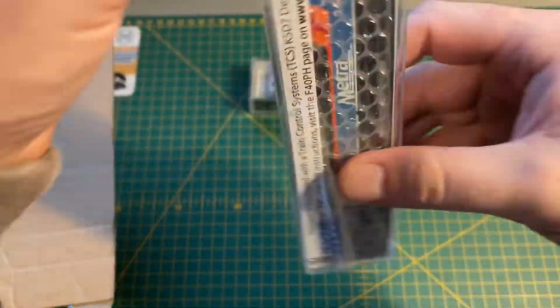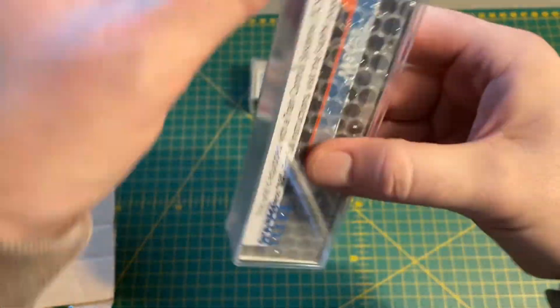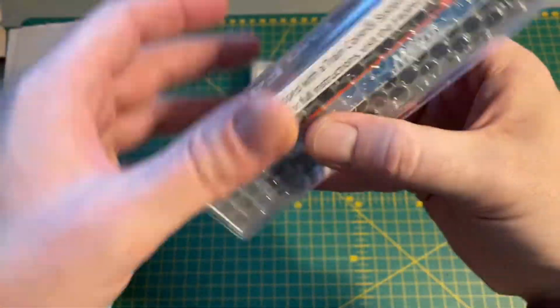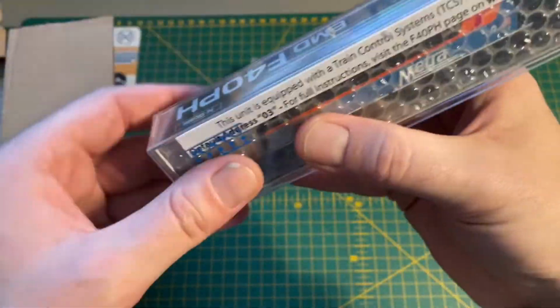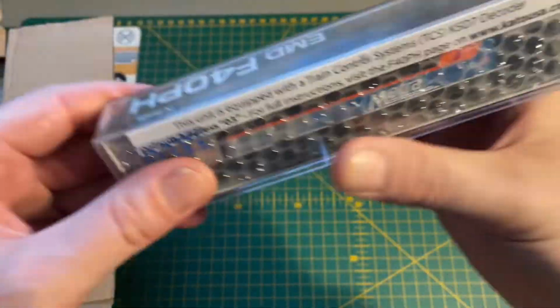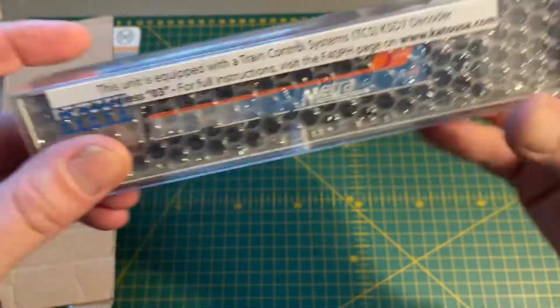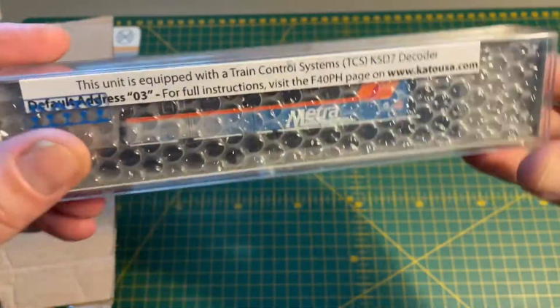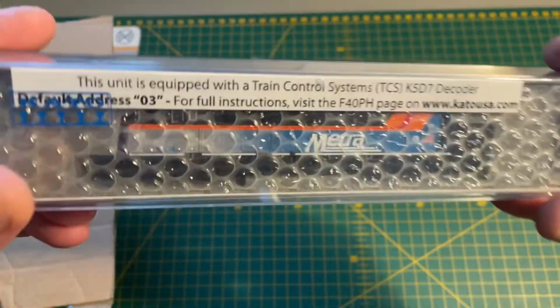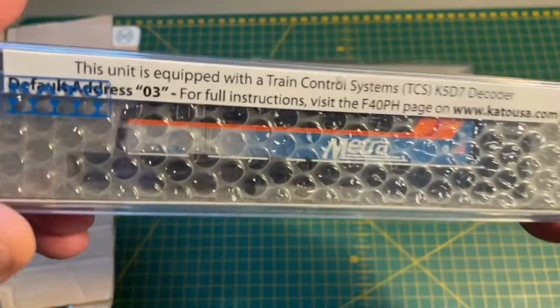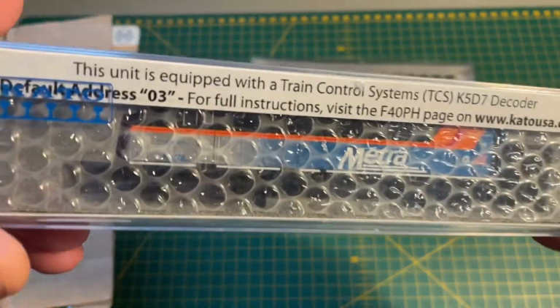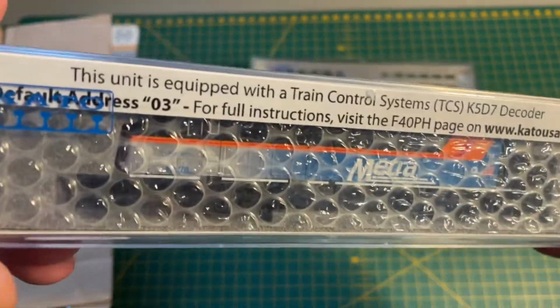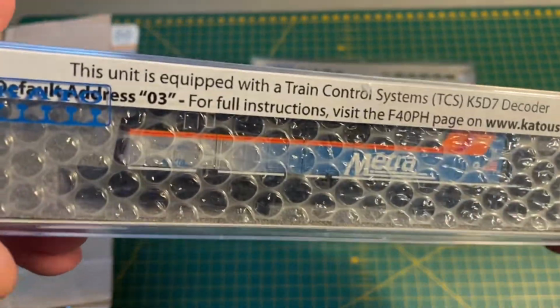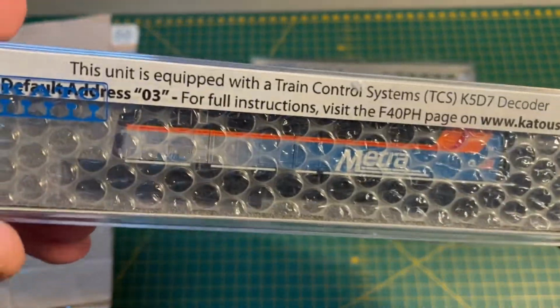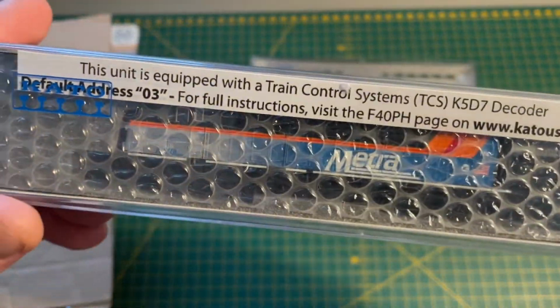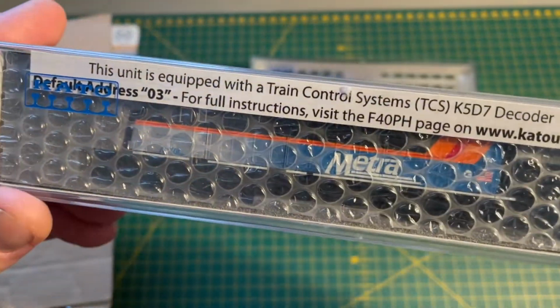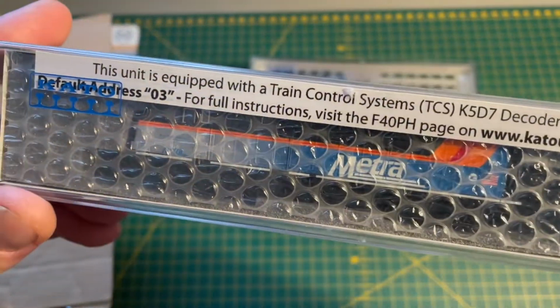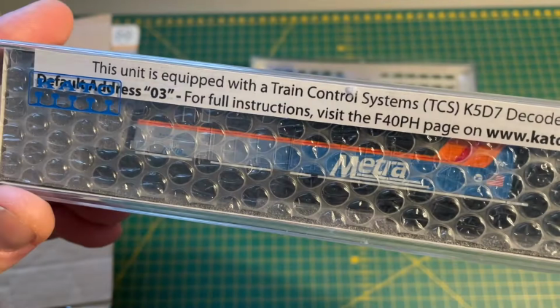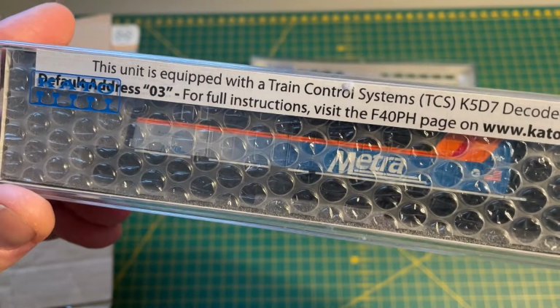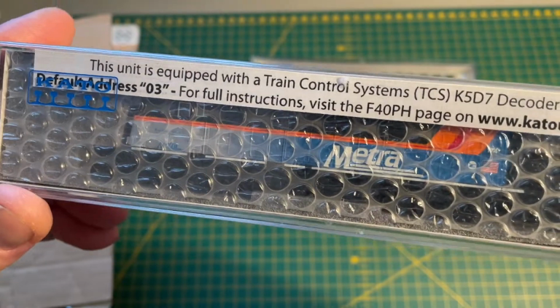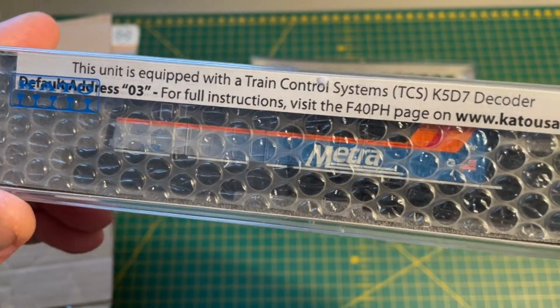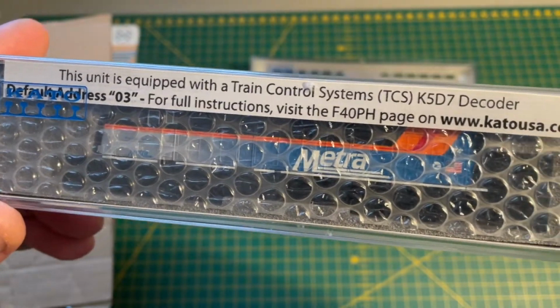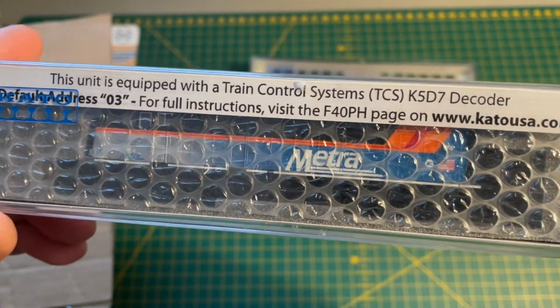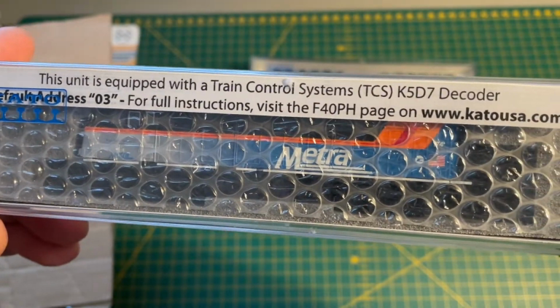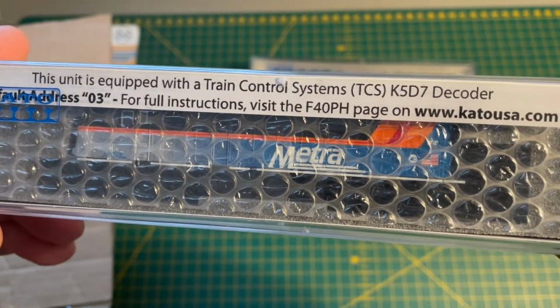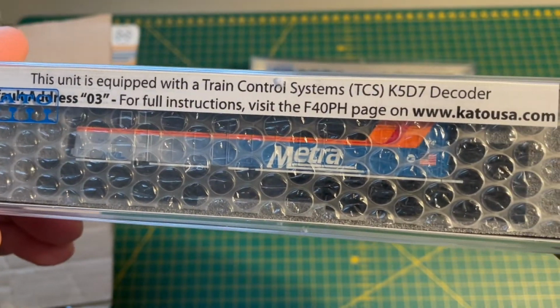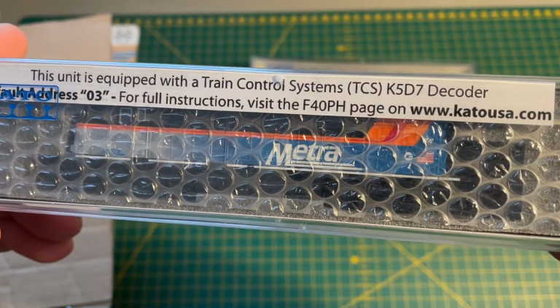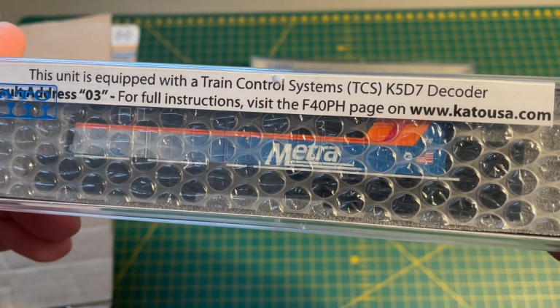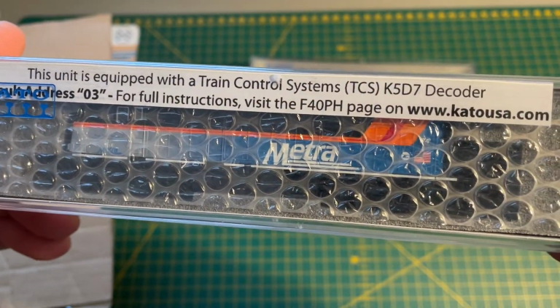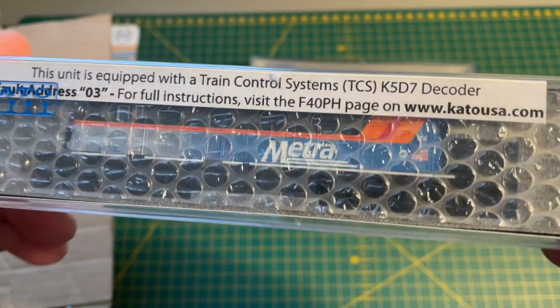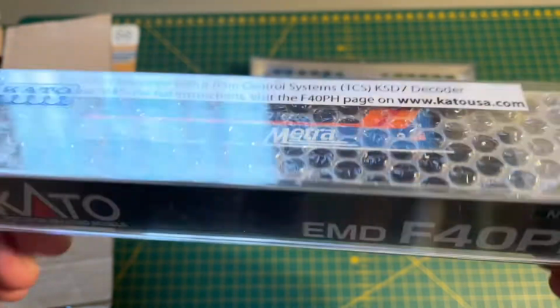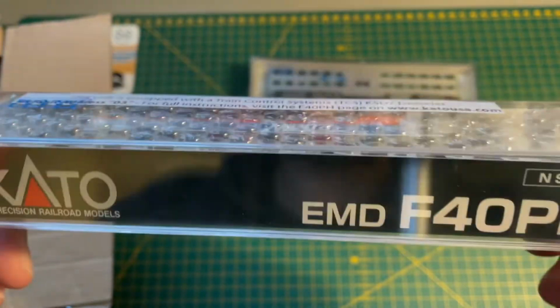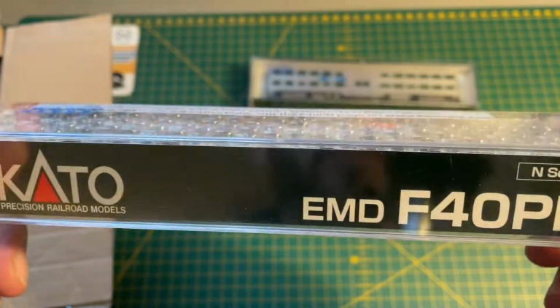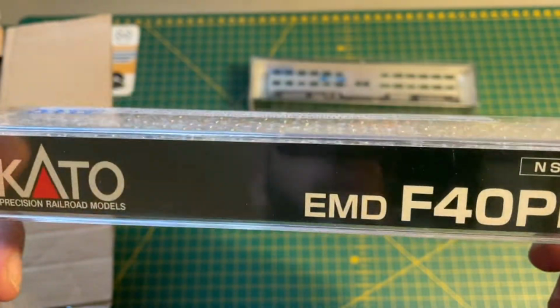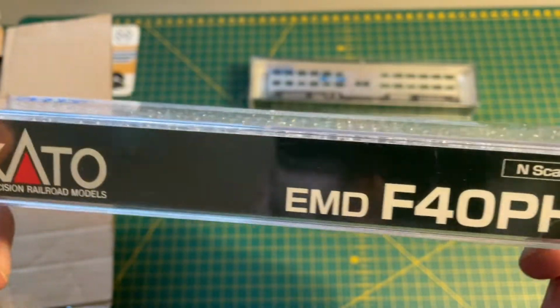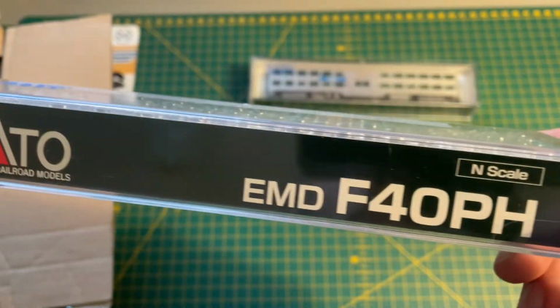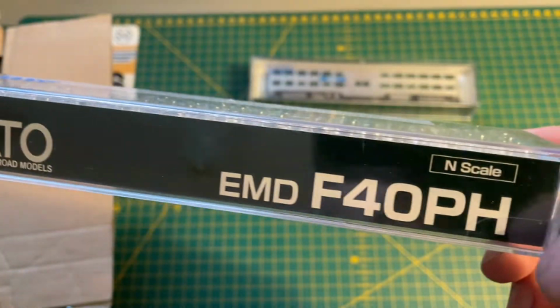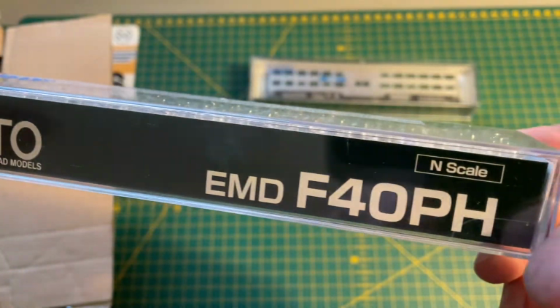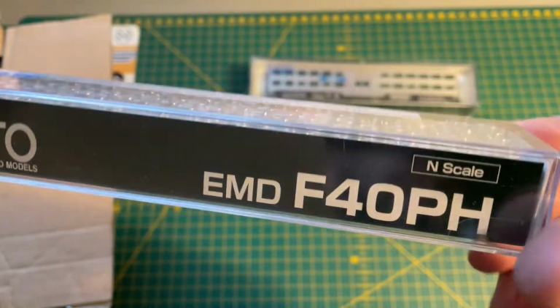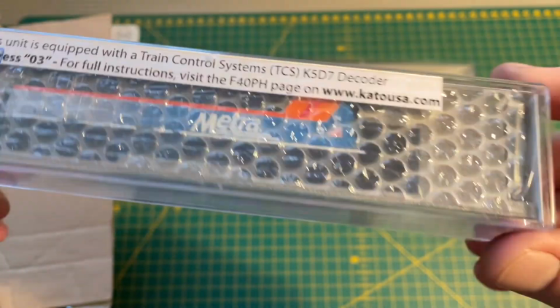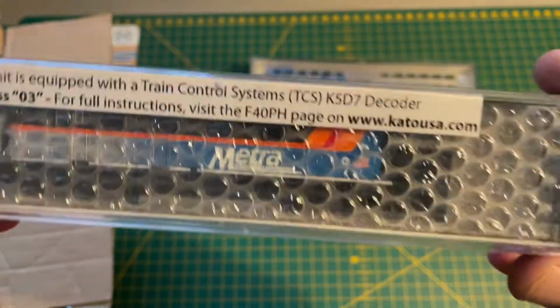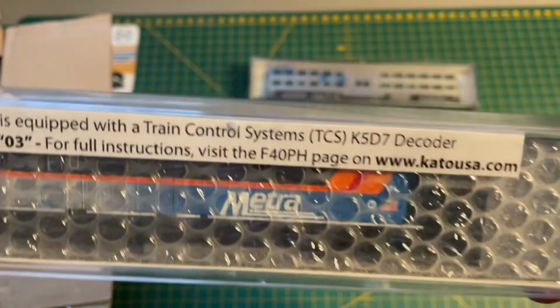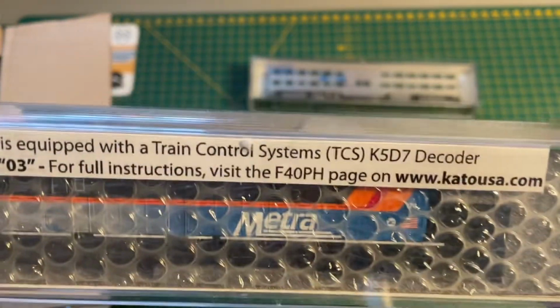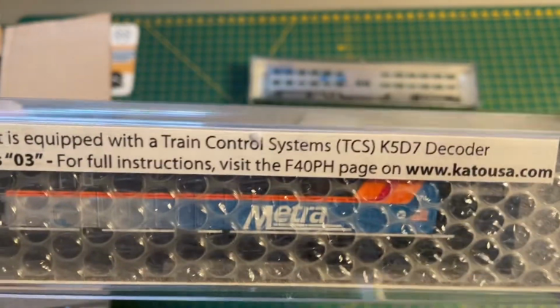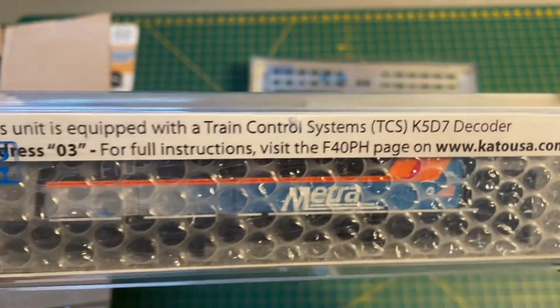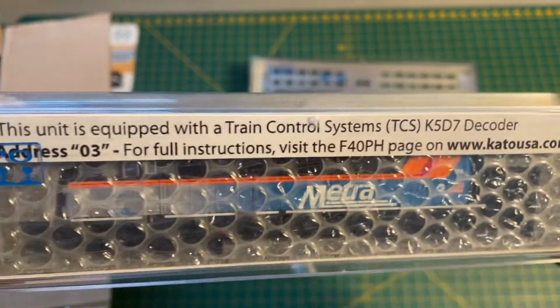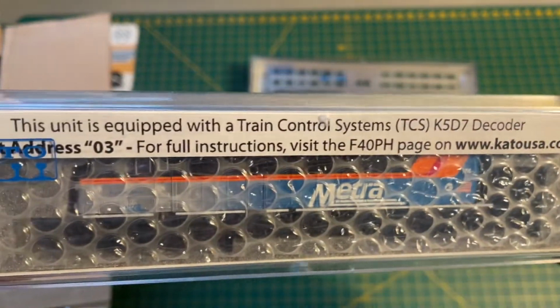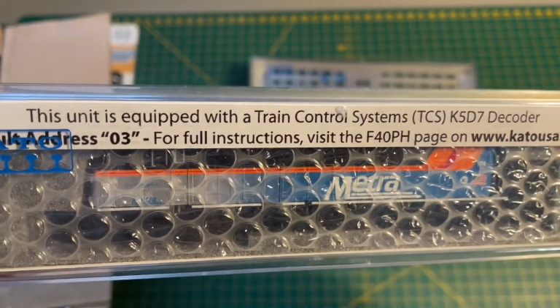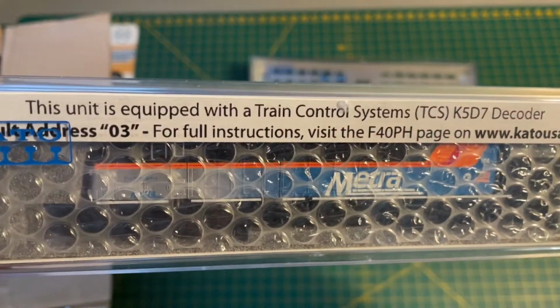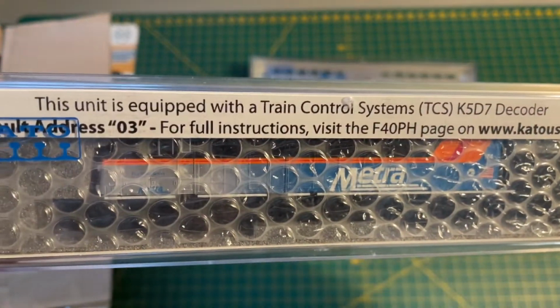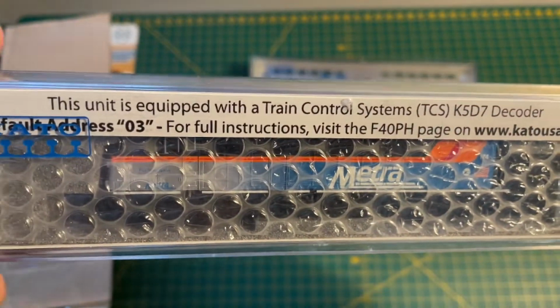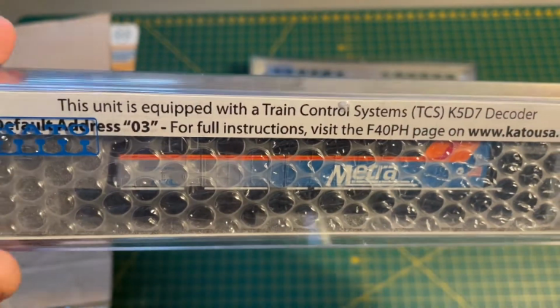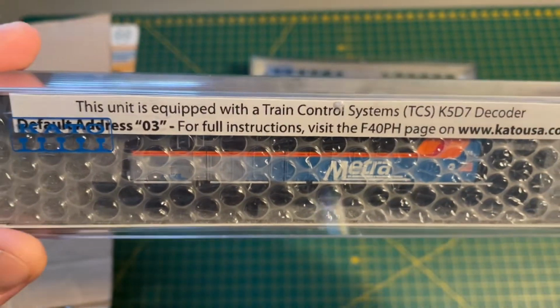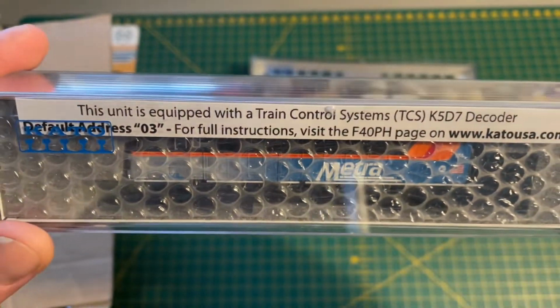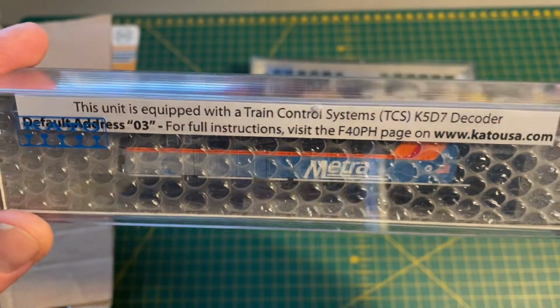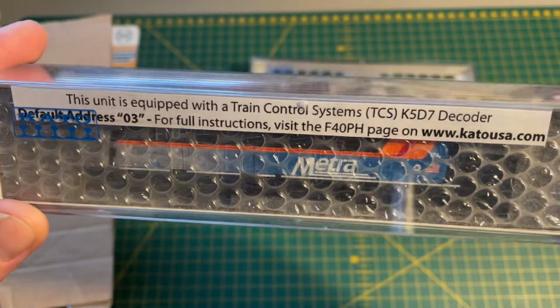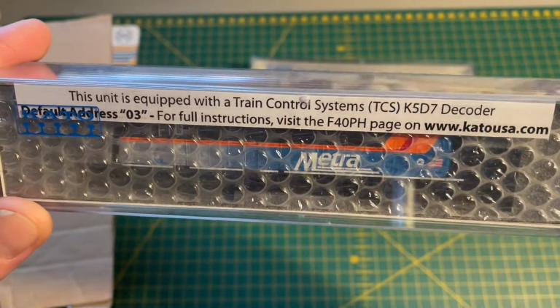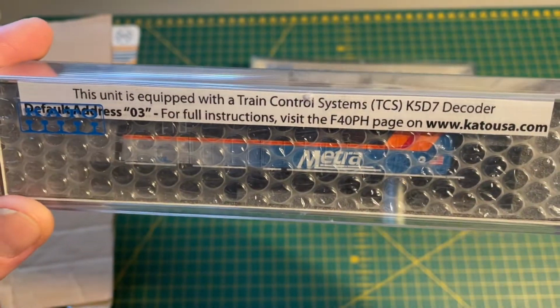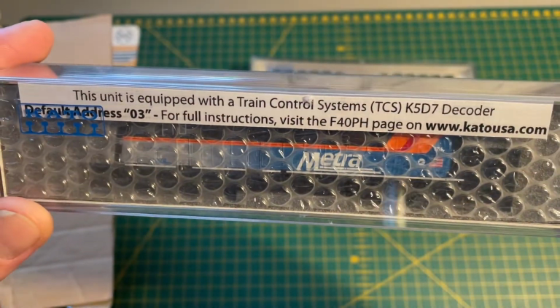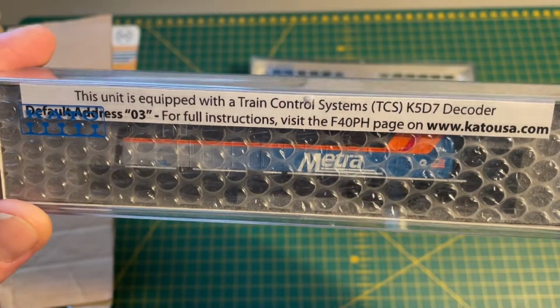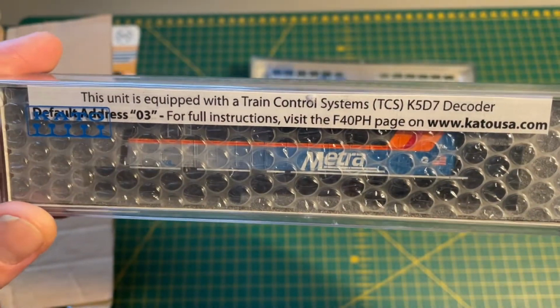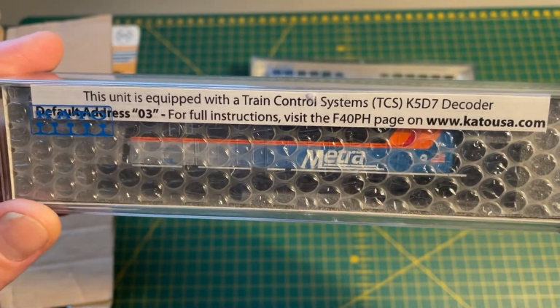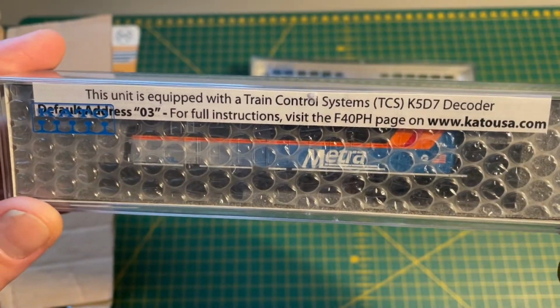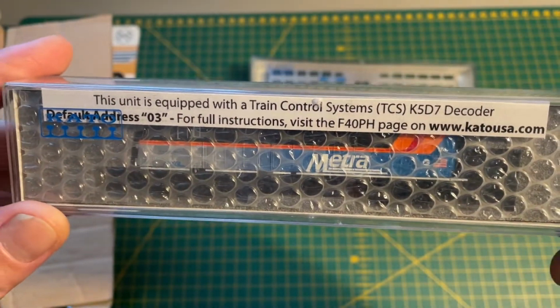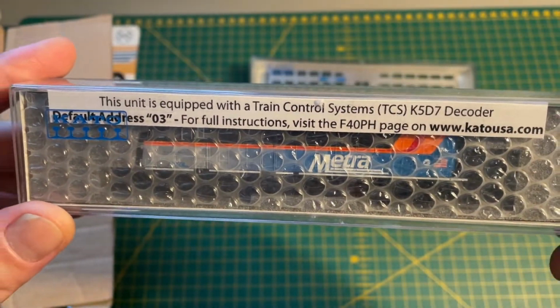Then we've got an EMD F40PH in the Chicago Metro livery, DCC fitted.